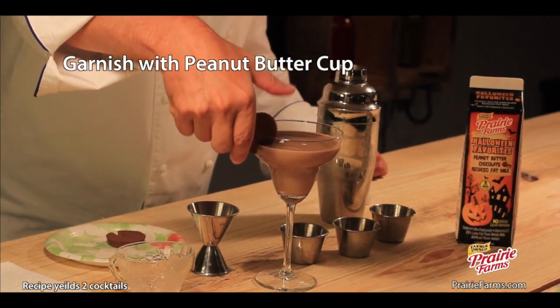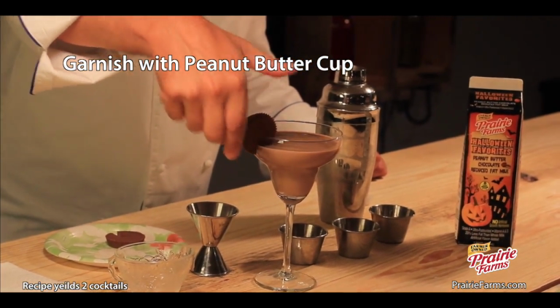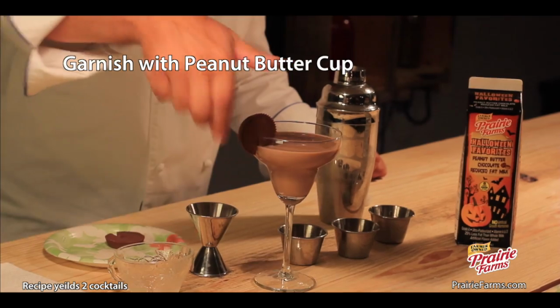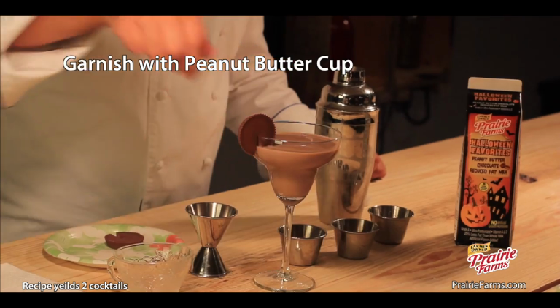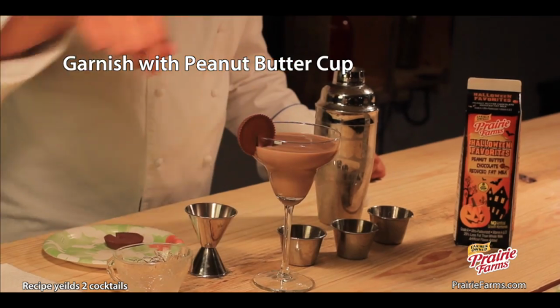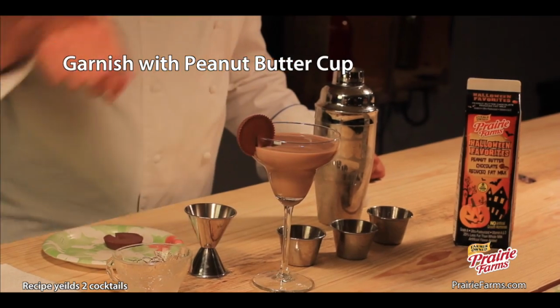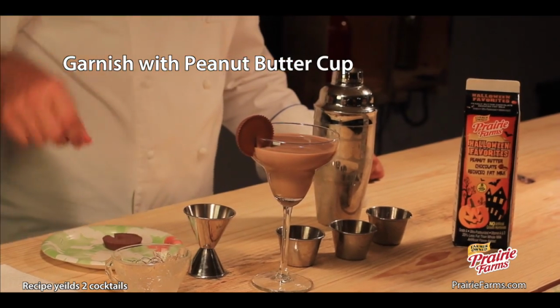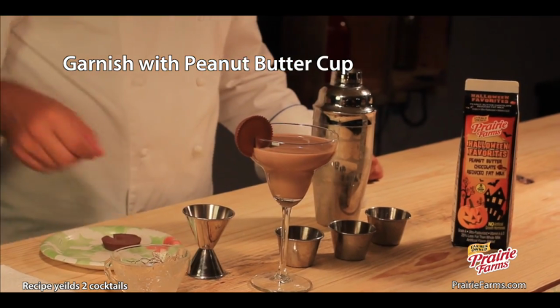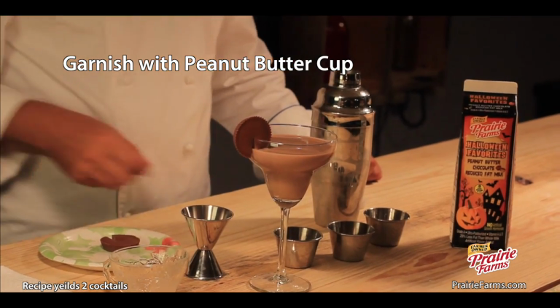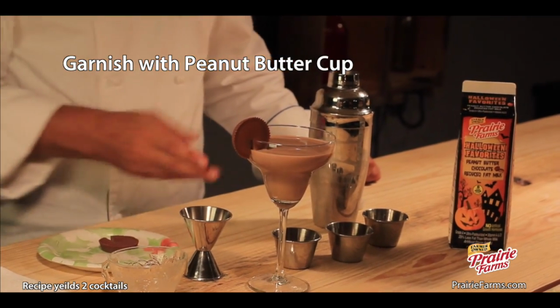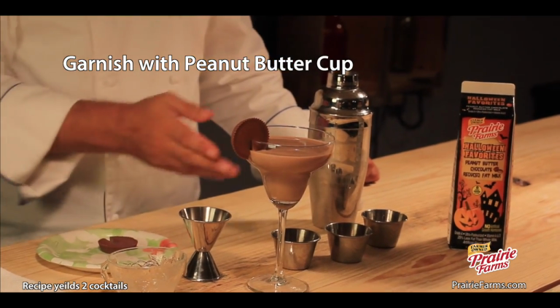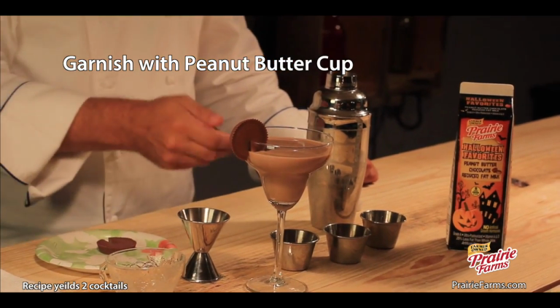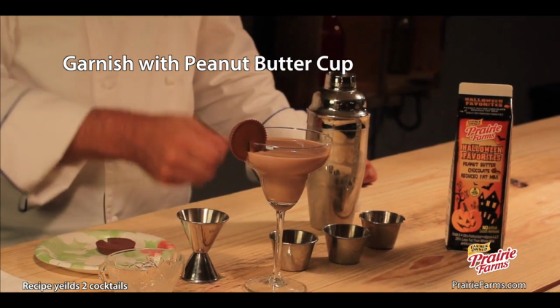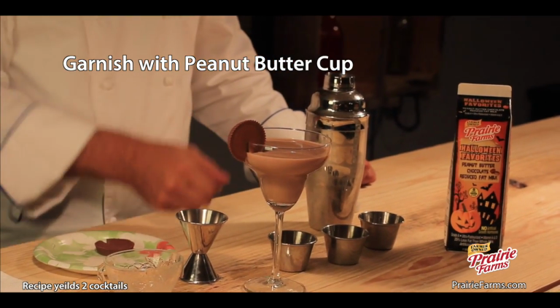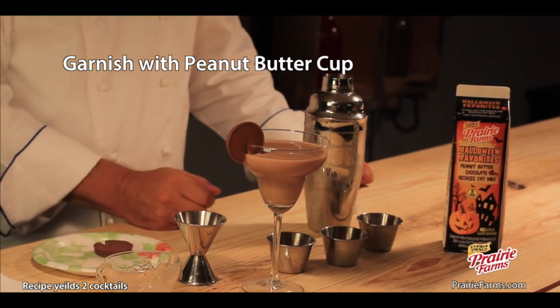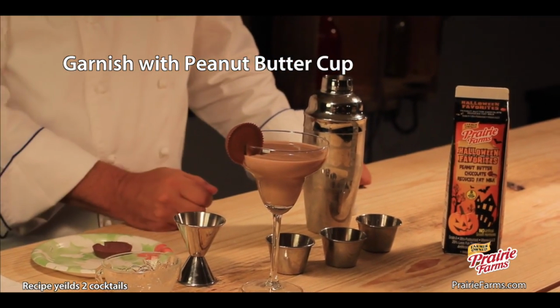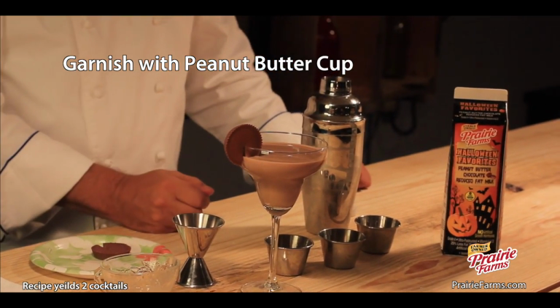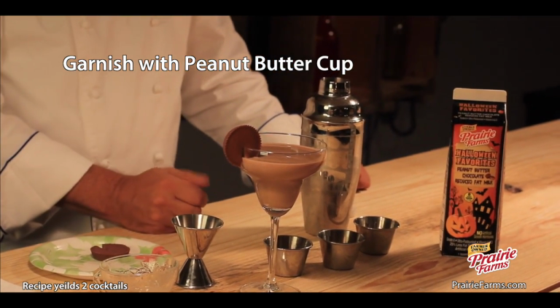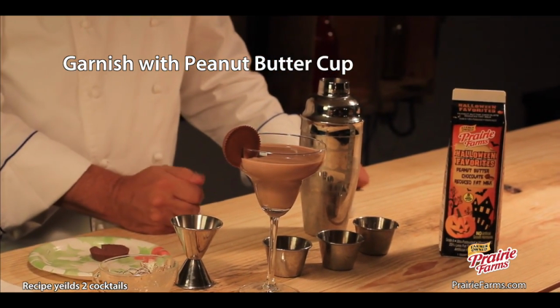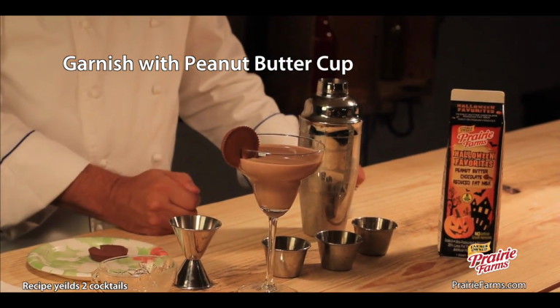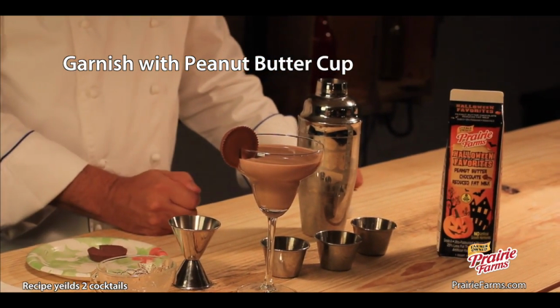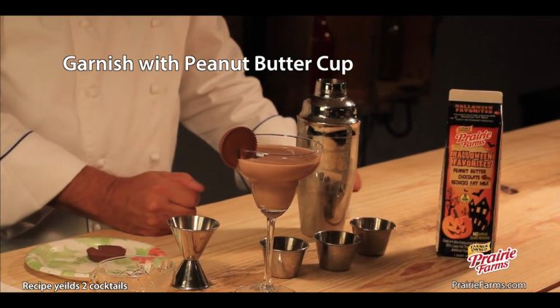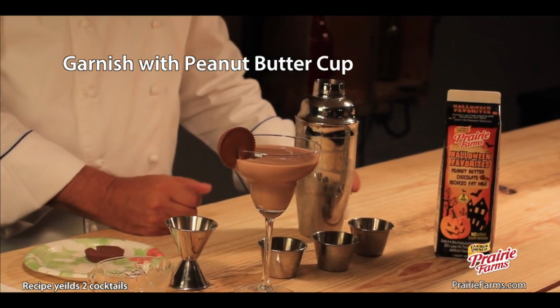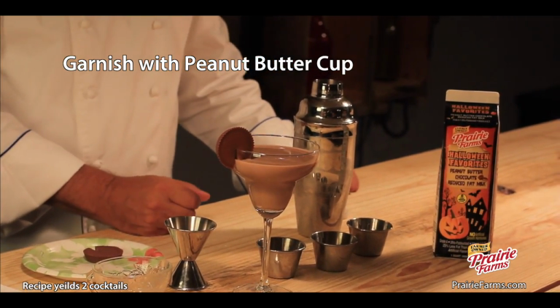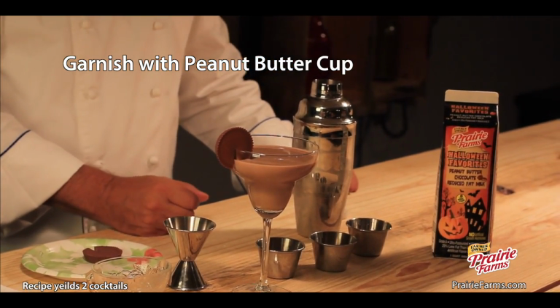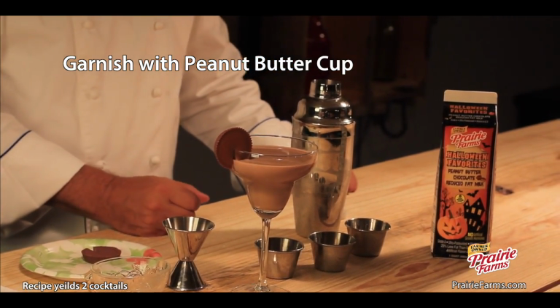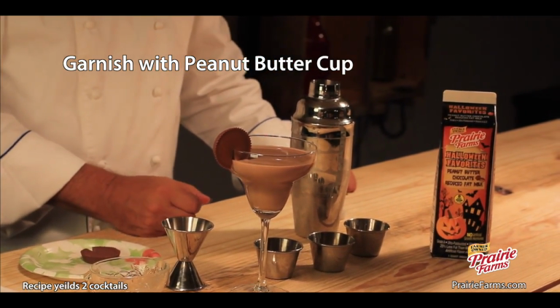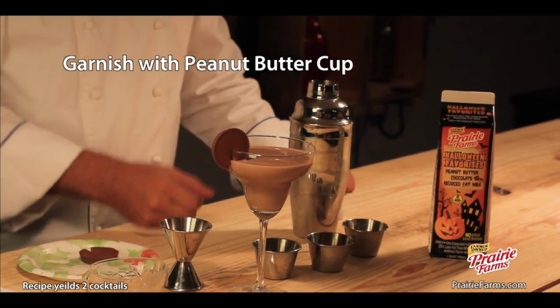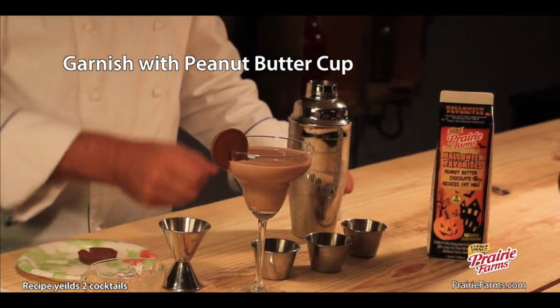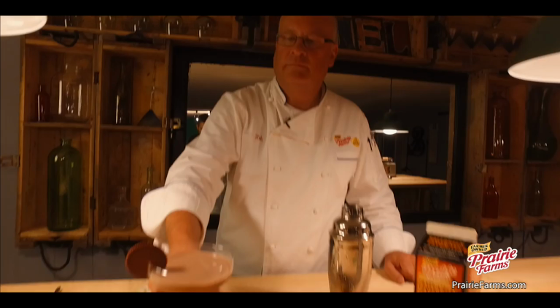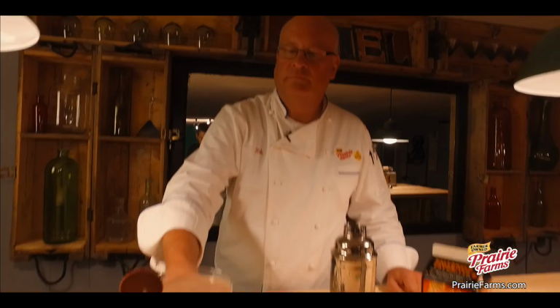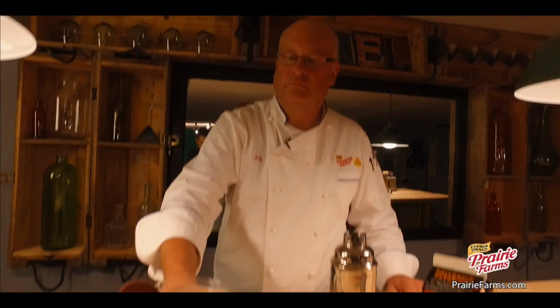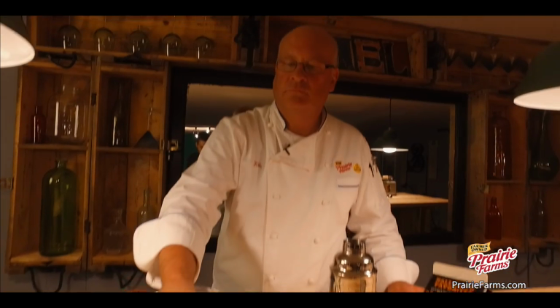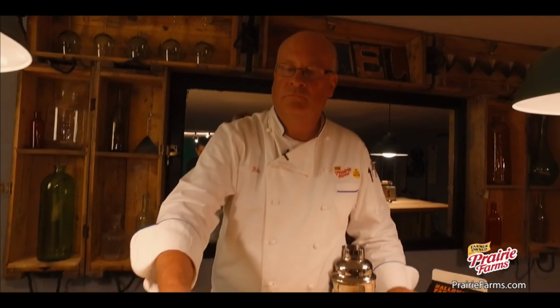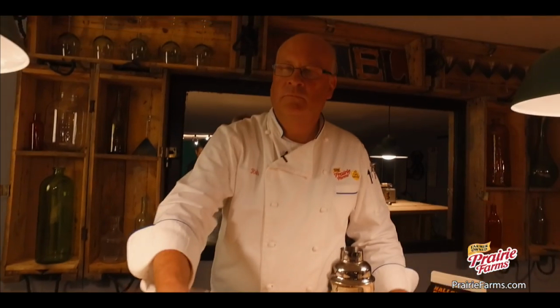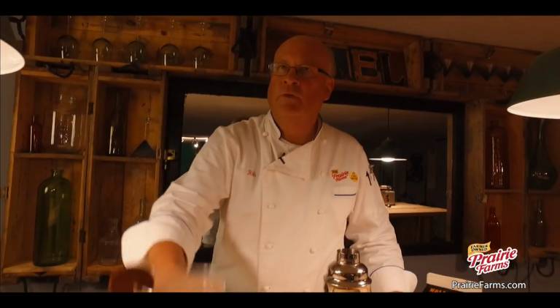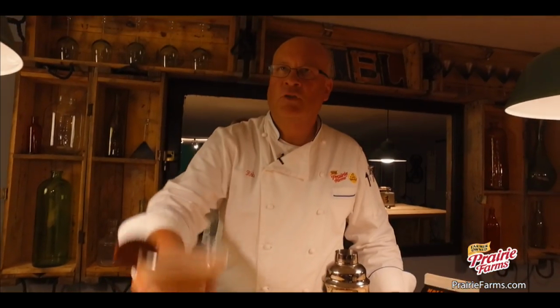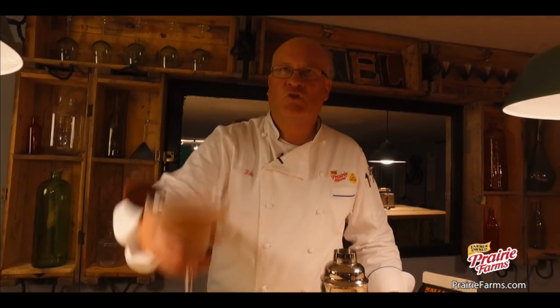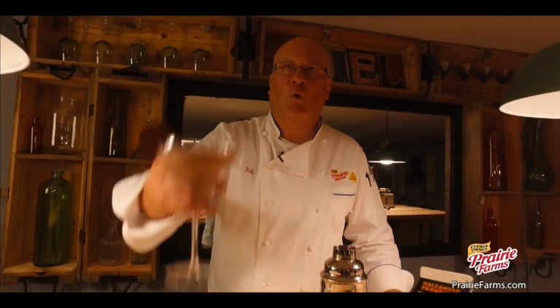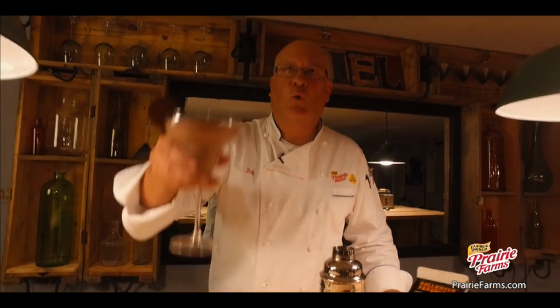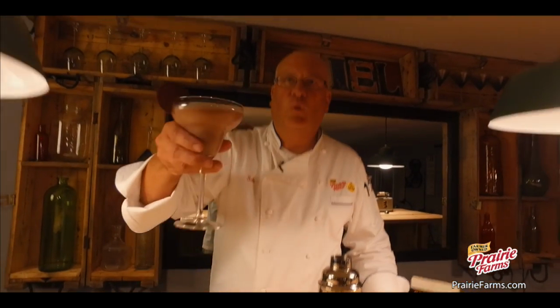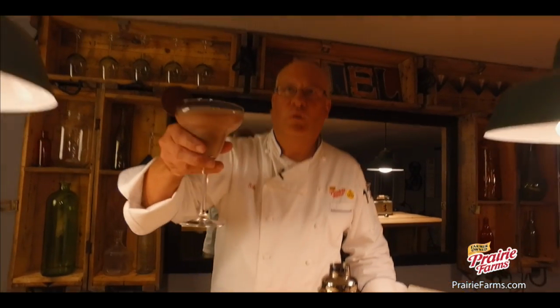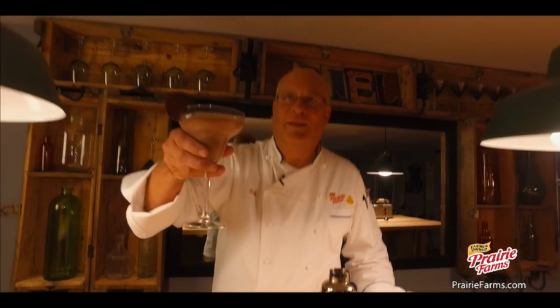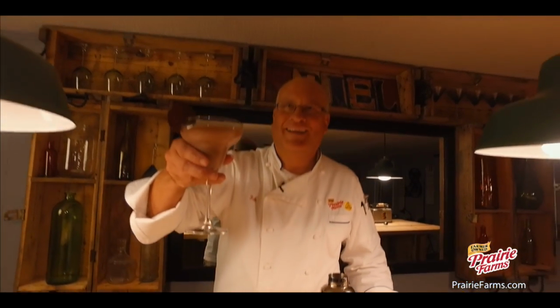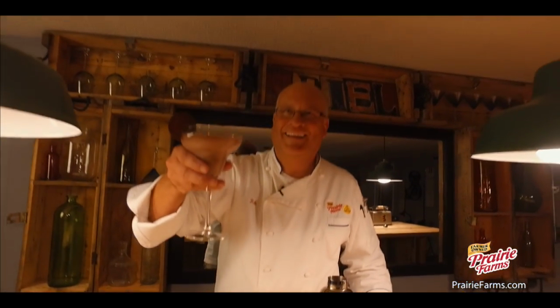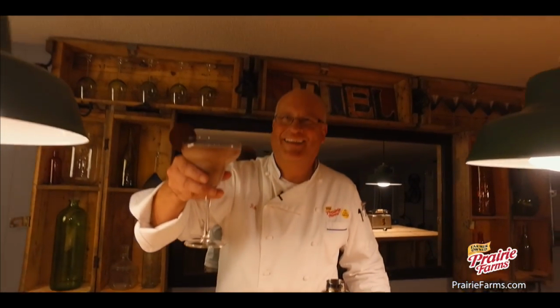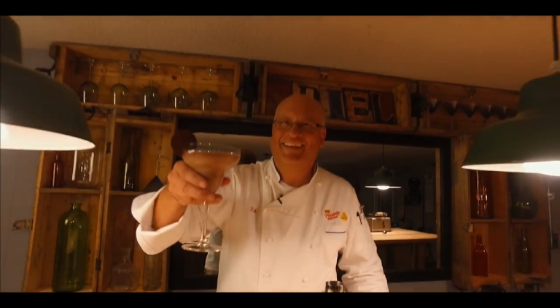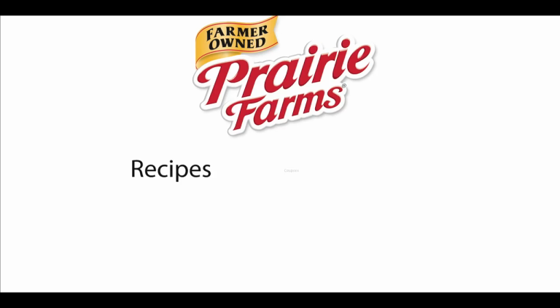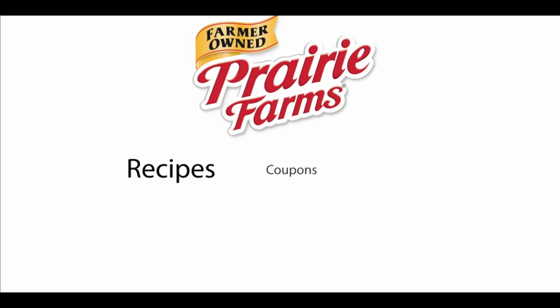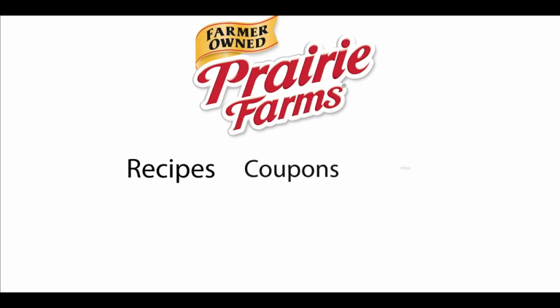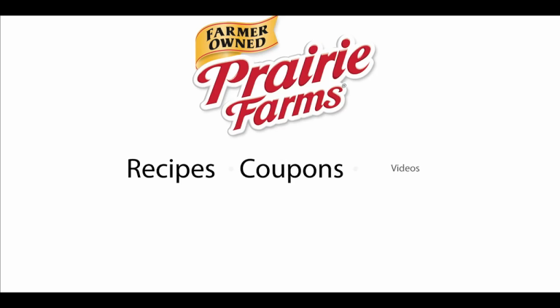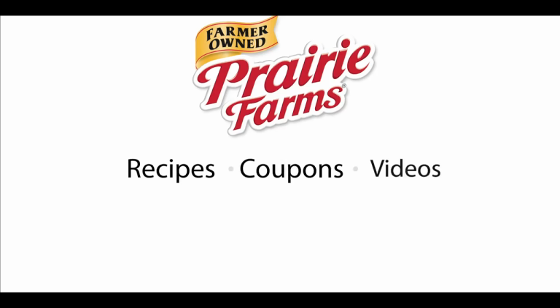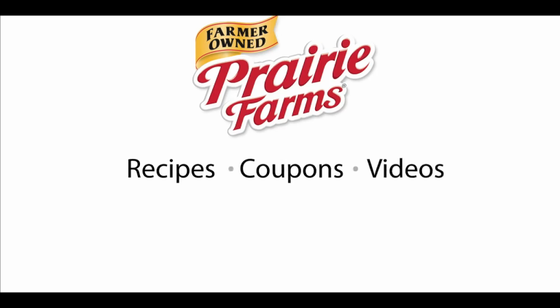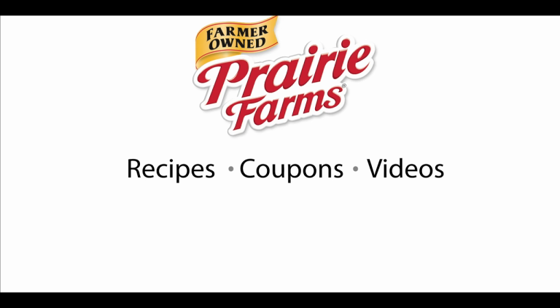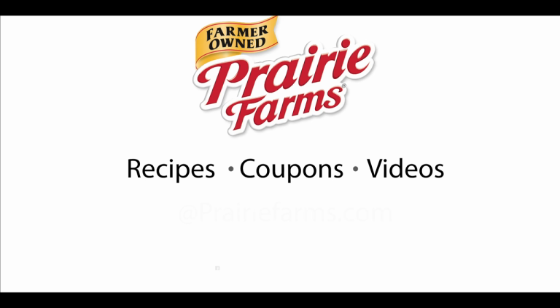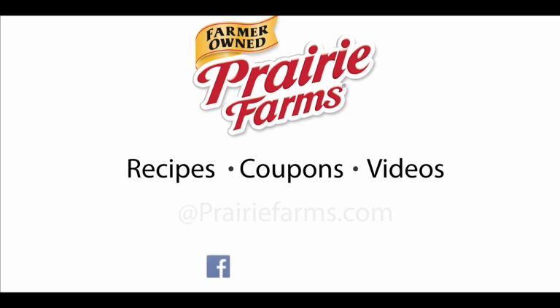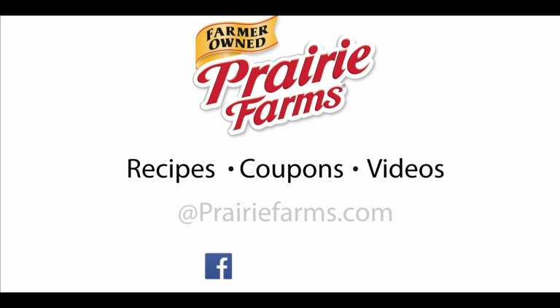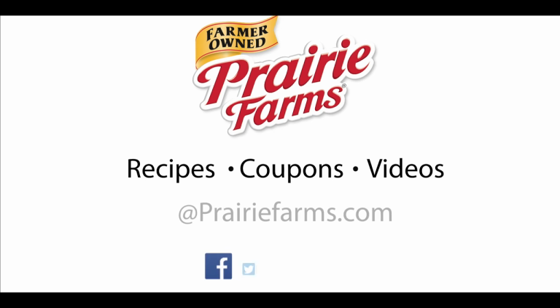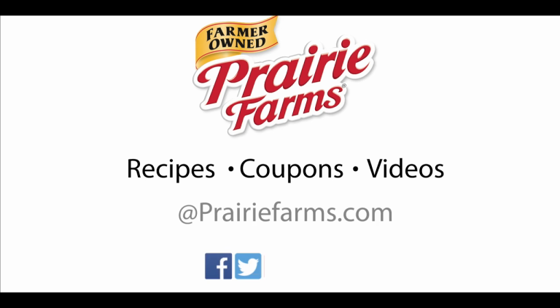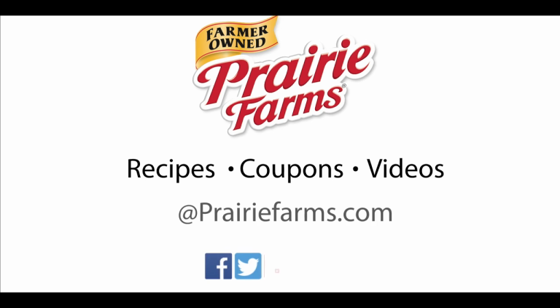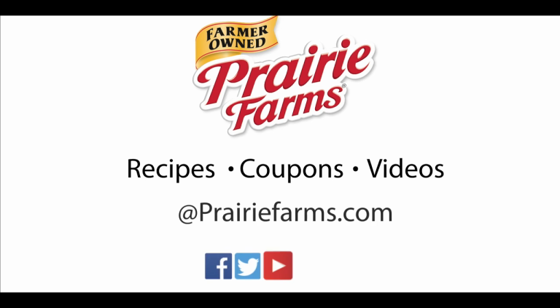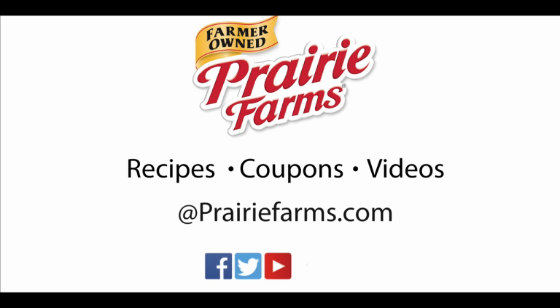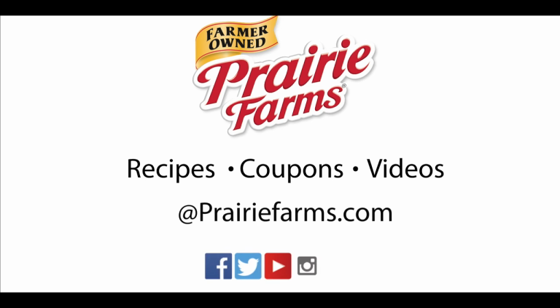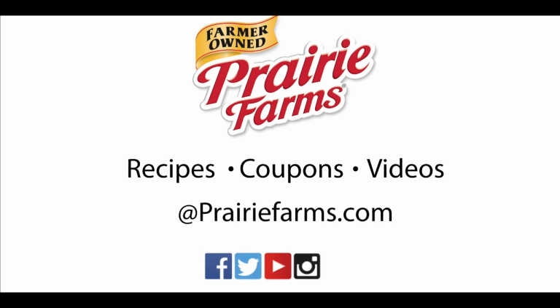Here you have a spooky peanut butter kiss. Skoll! Check out our website at PrairieFarms.com.